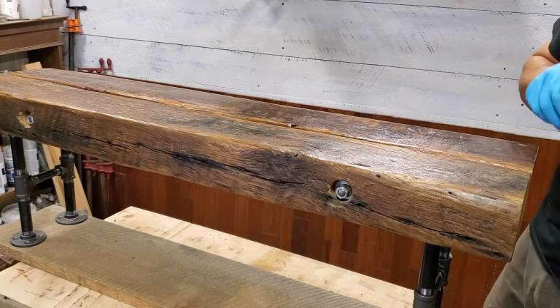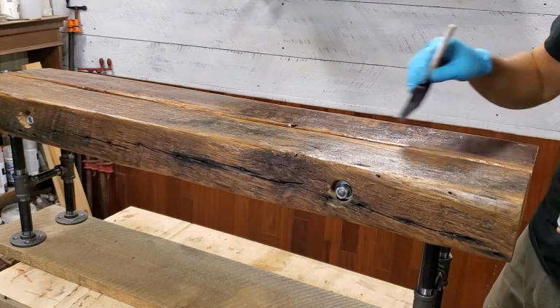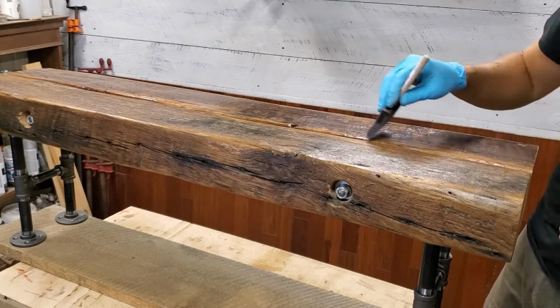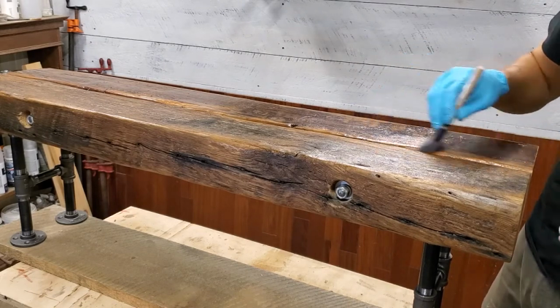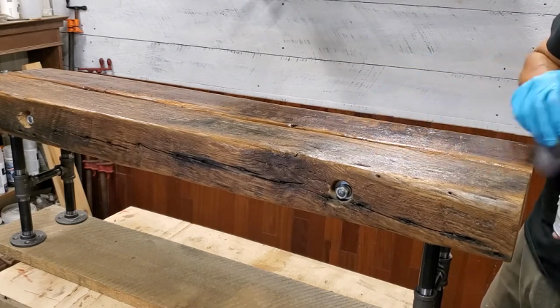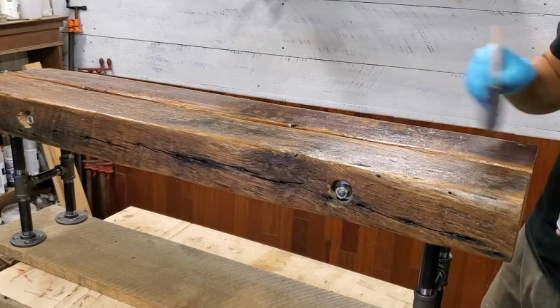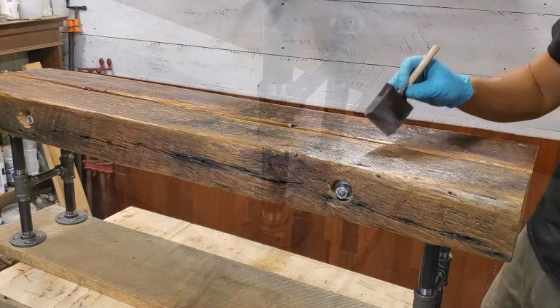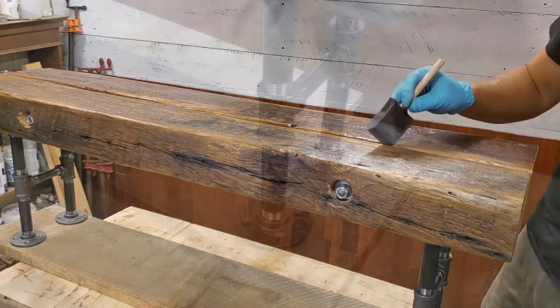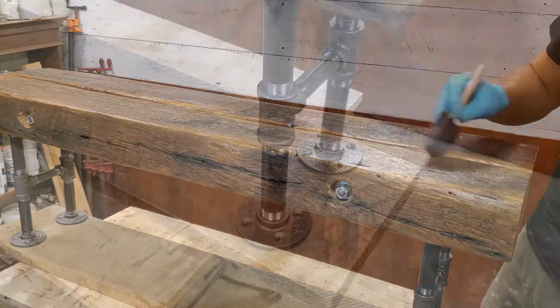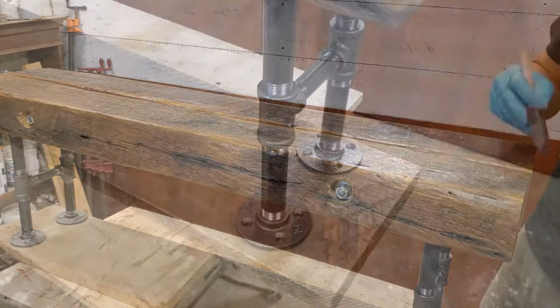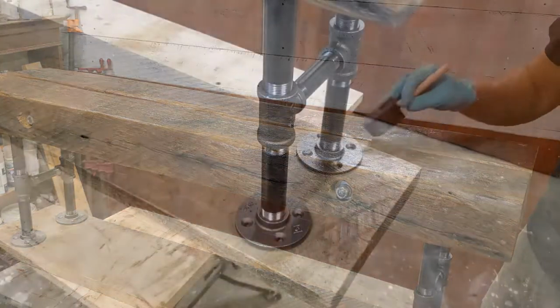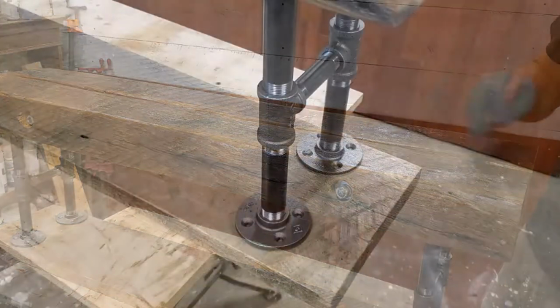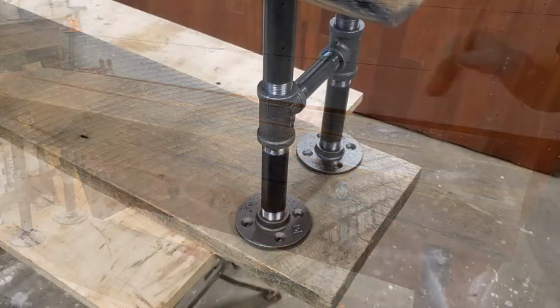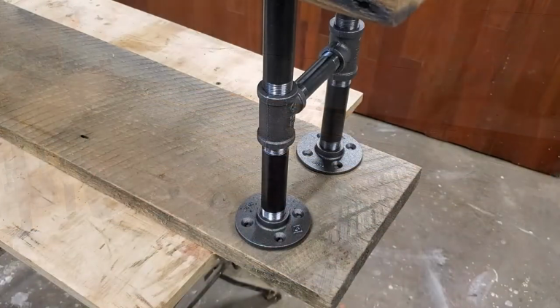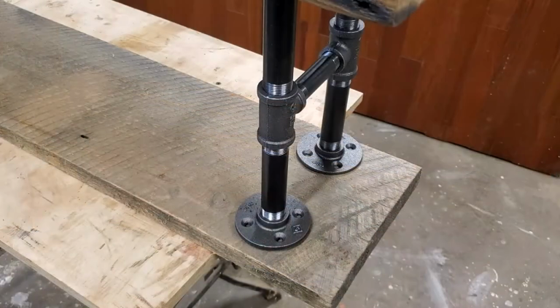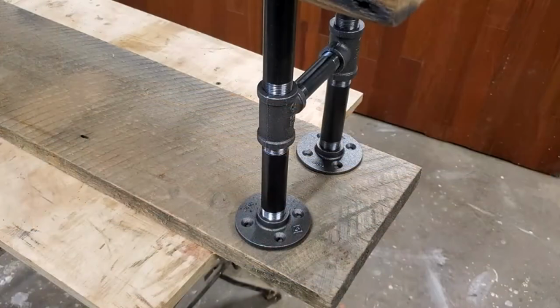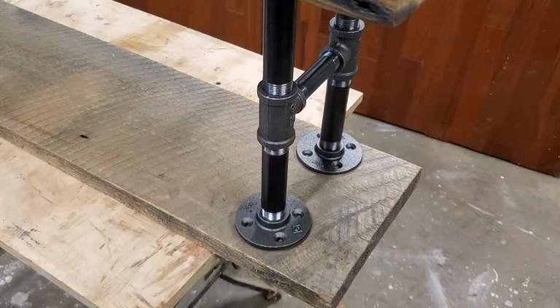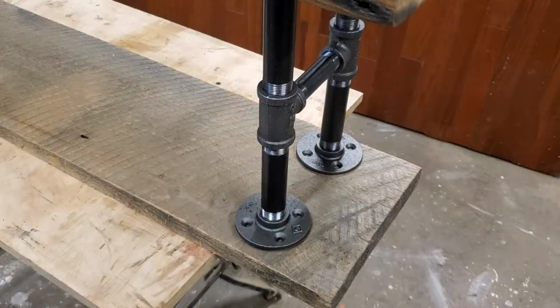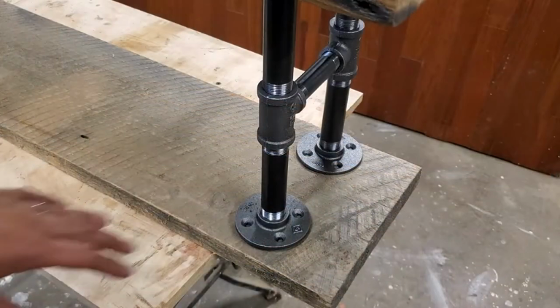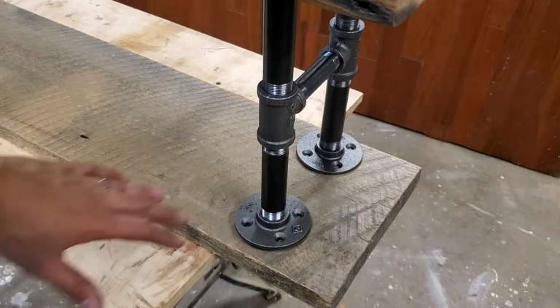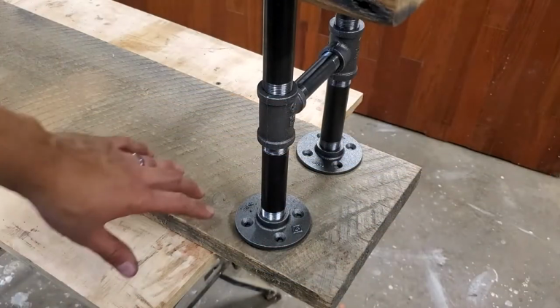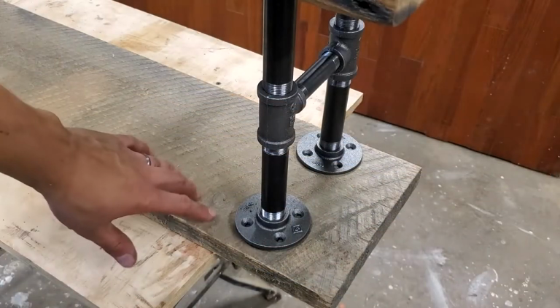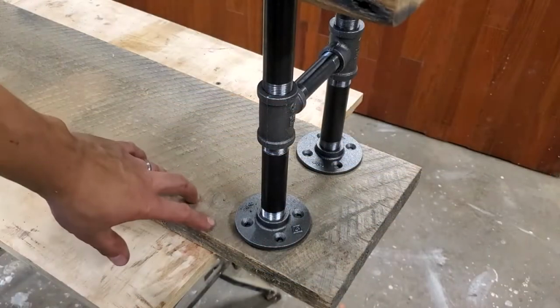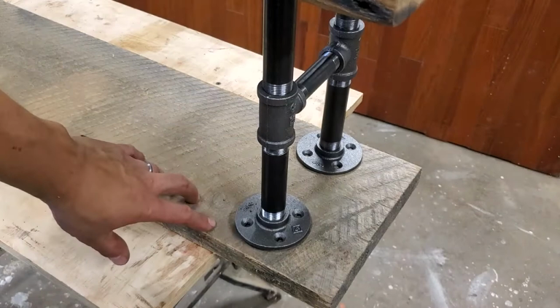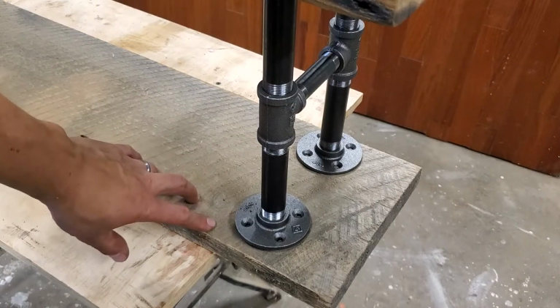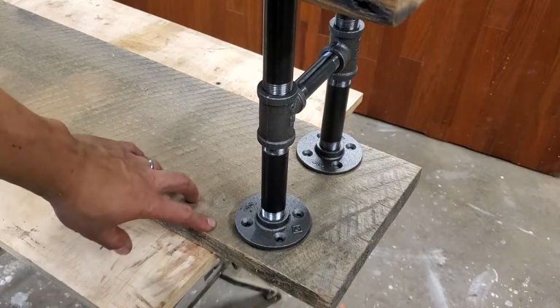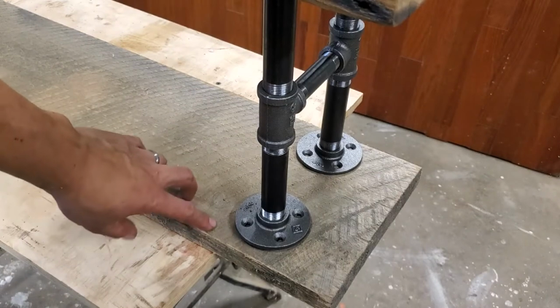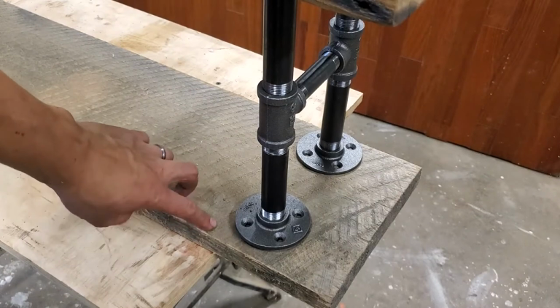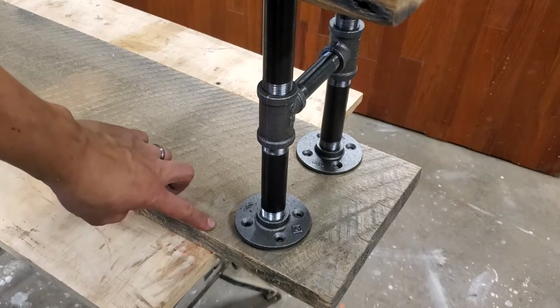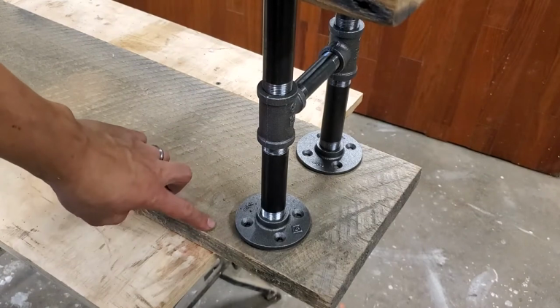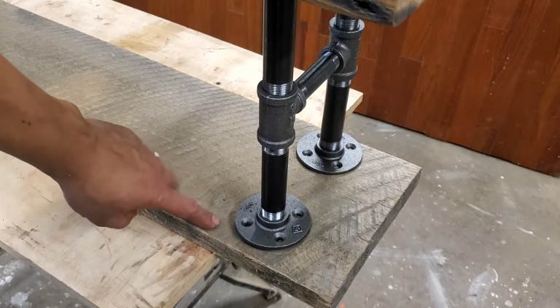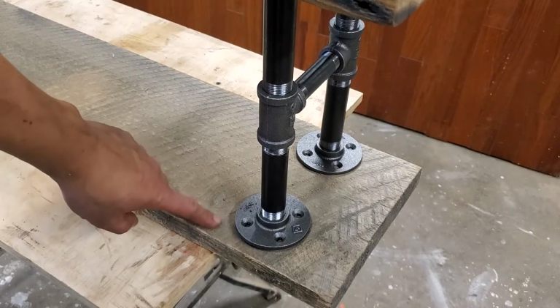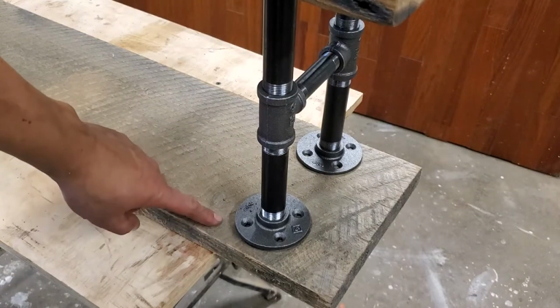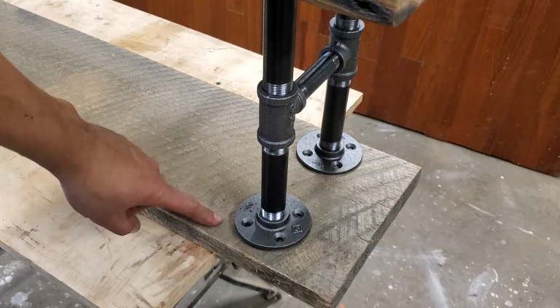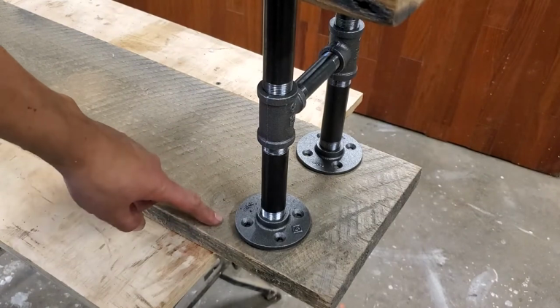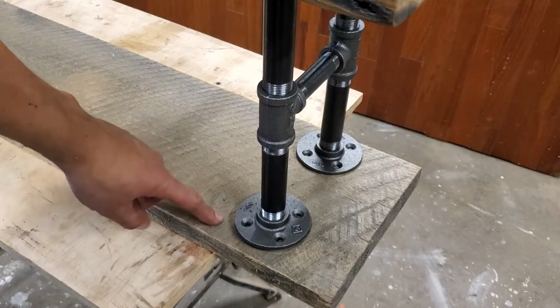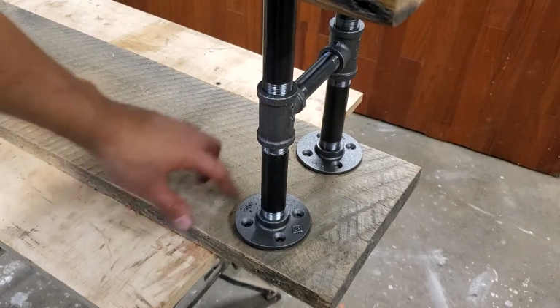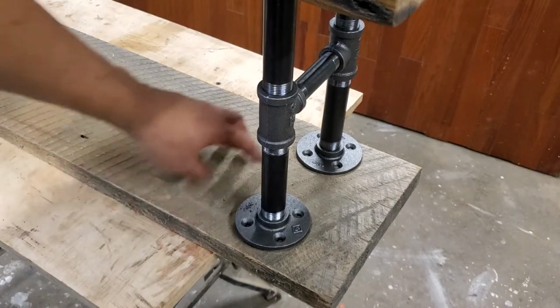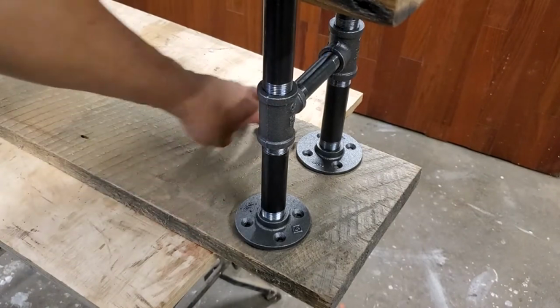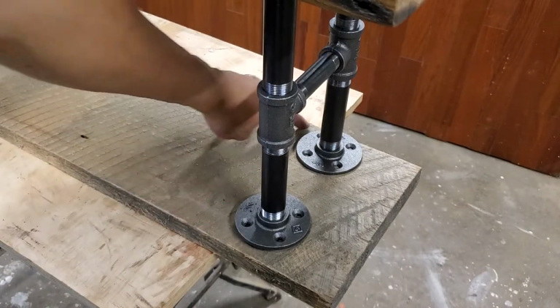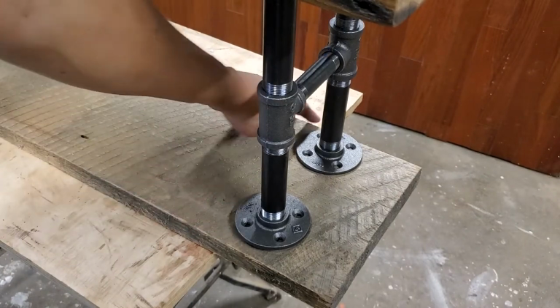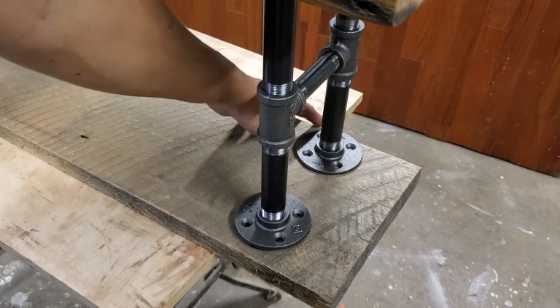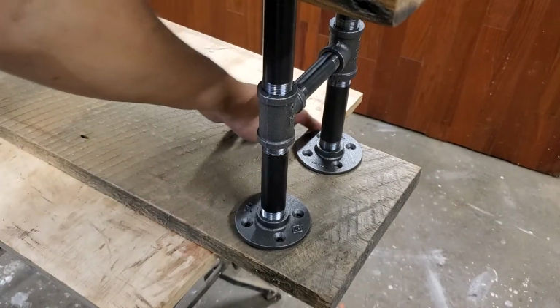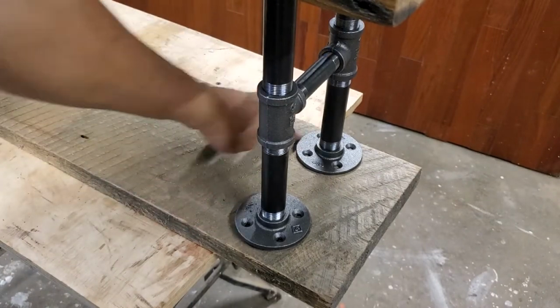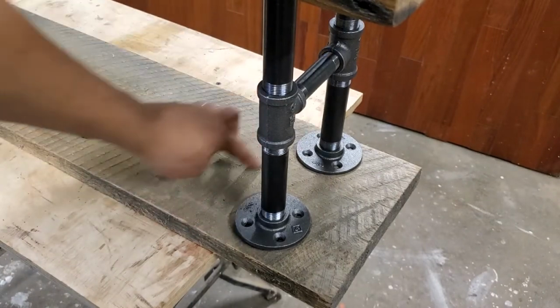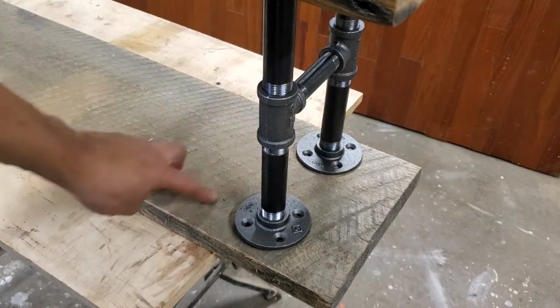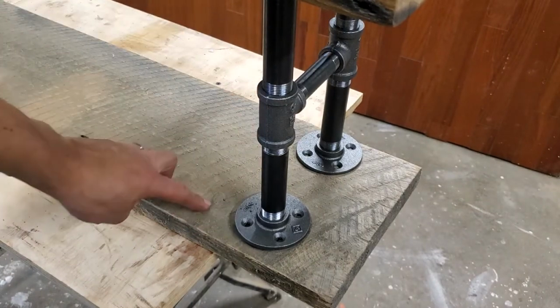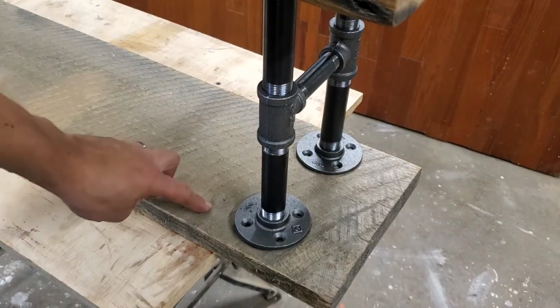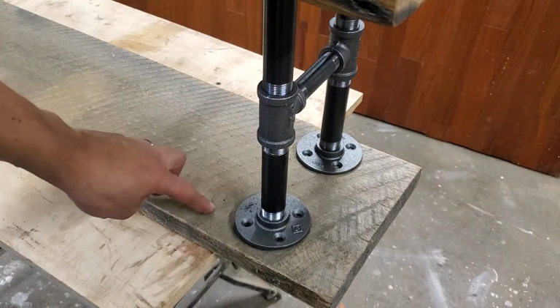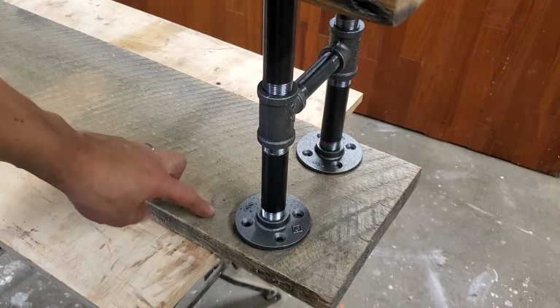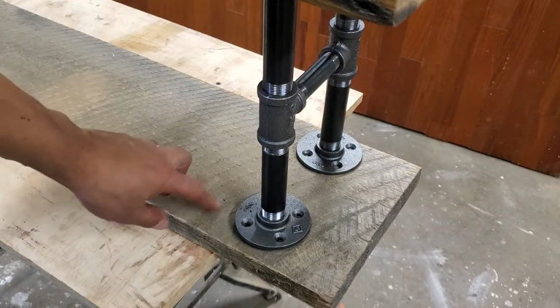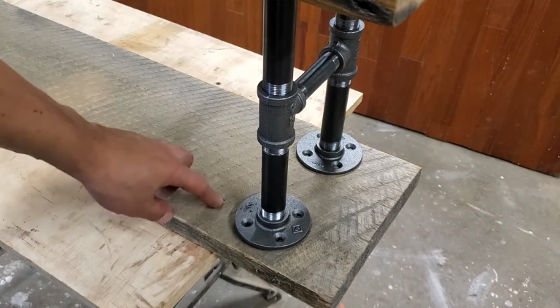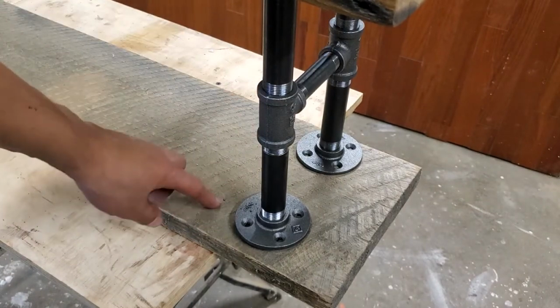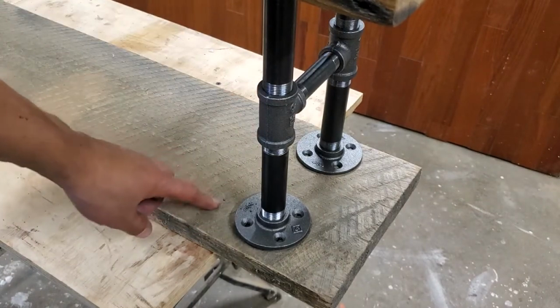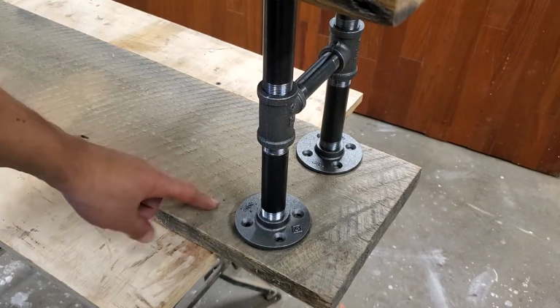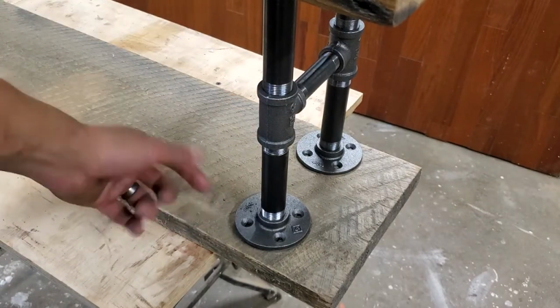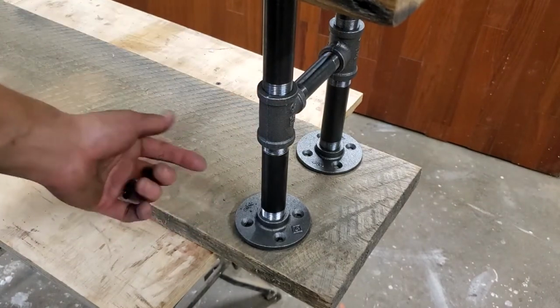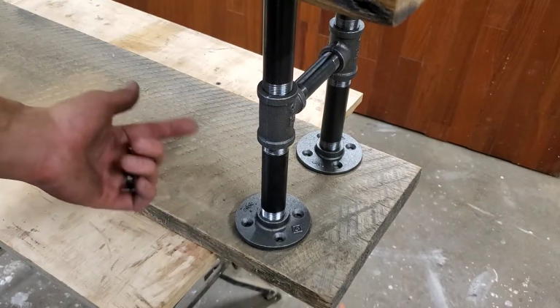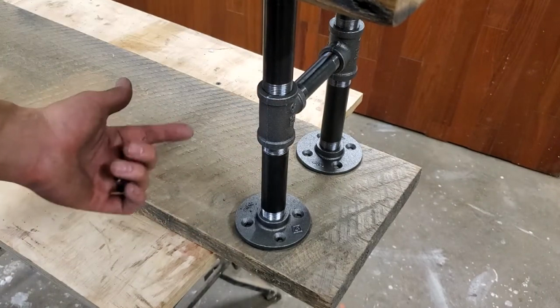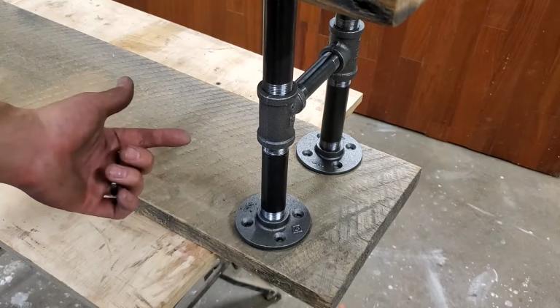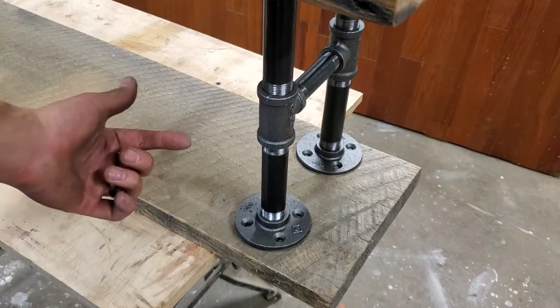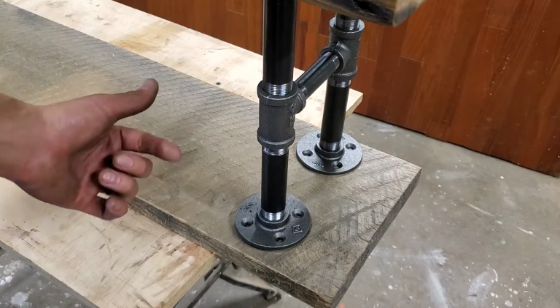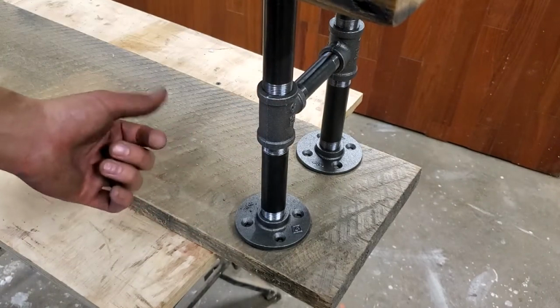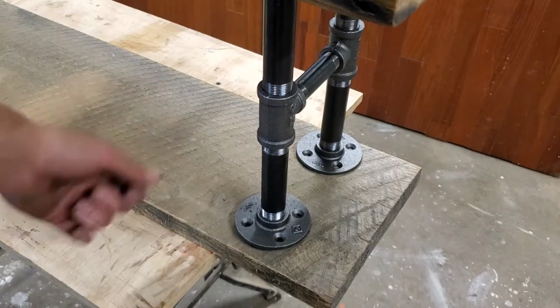Now I'm going to go ahead and cut the feet. I'm going to put a board across the bottom to give it nice feet to sit on and make it sturdy.